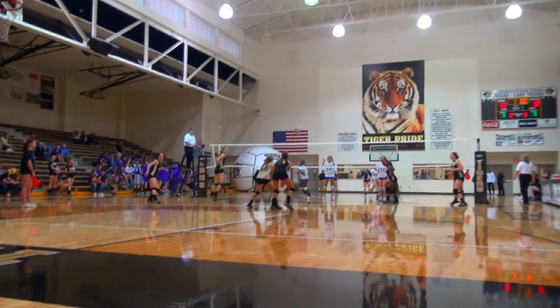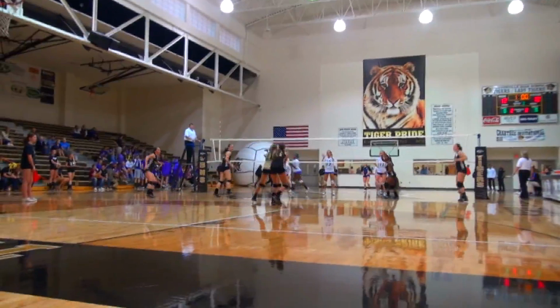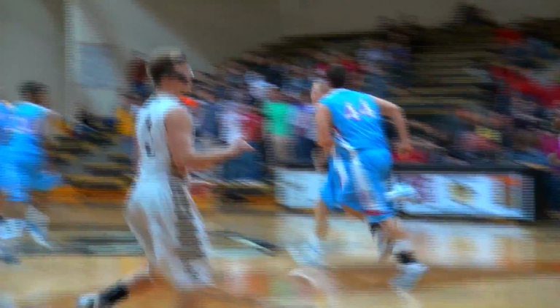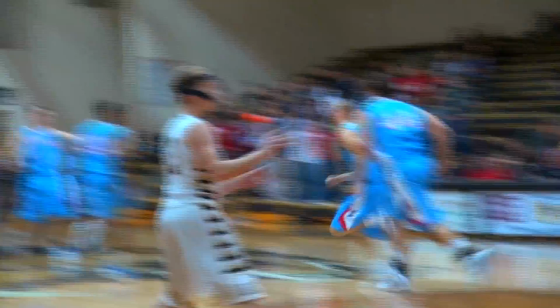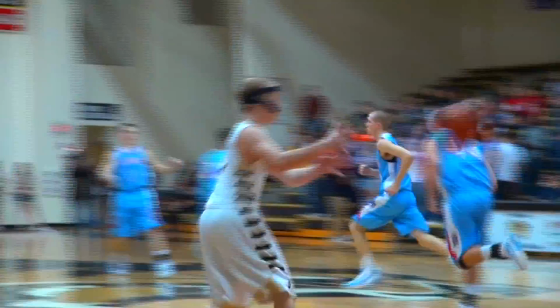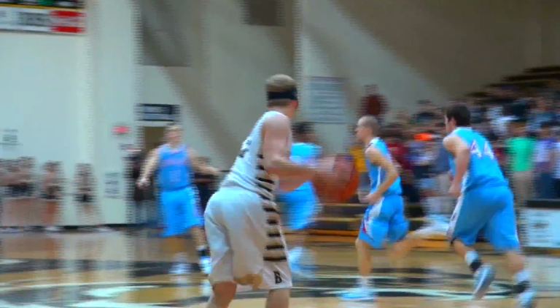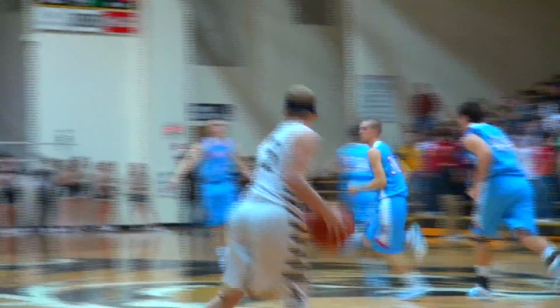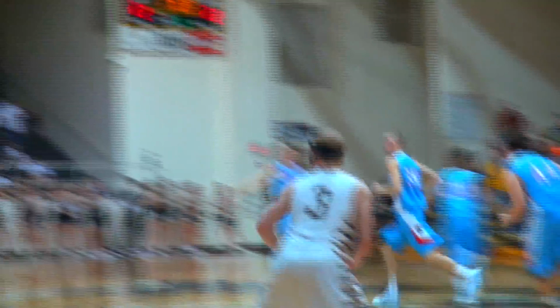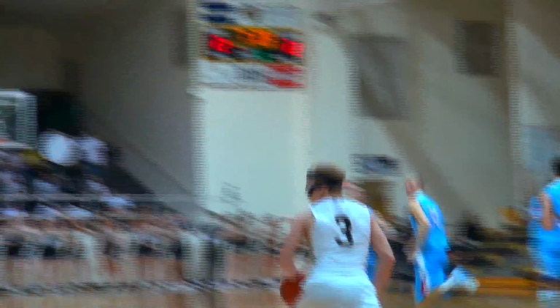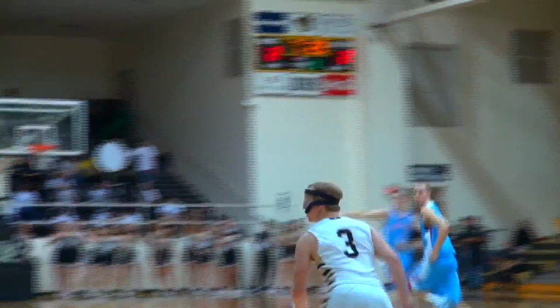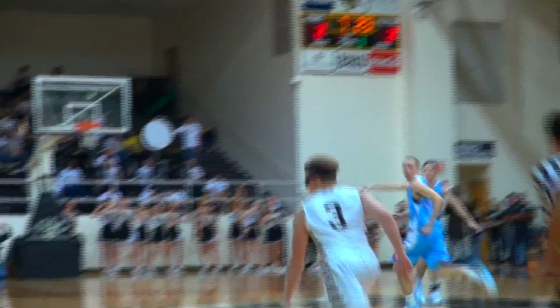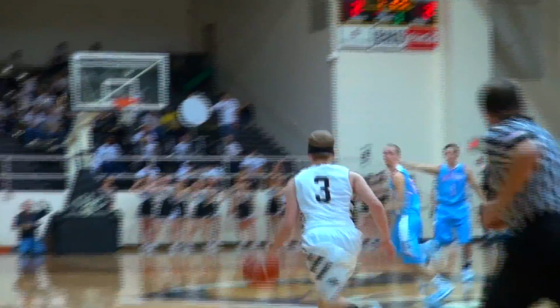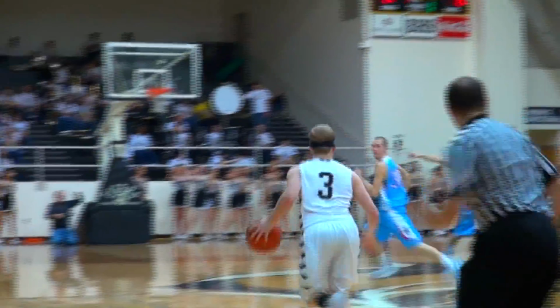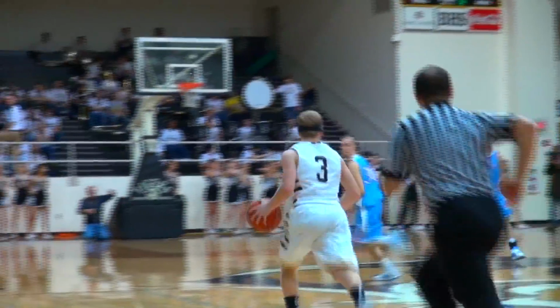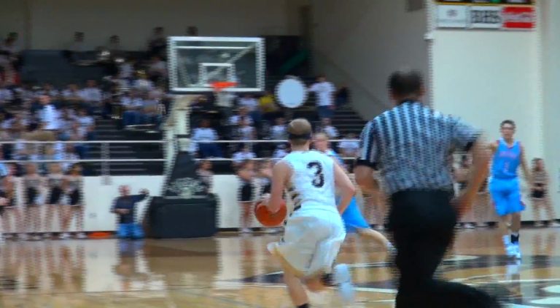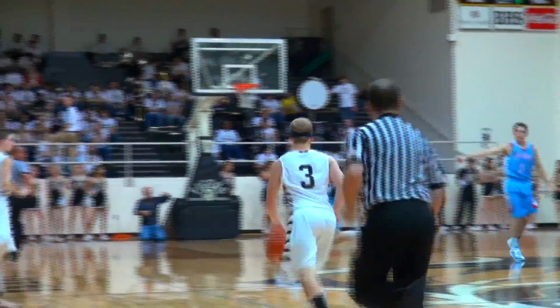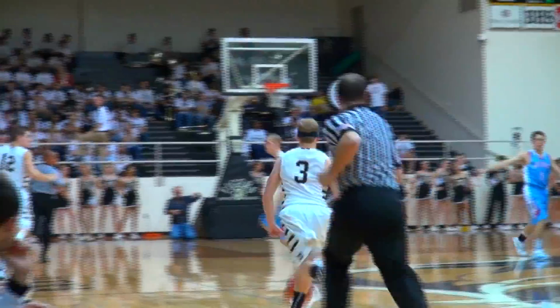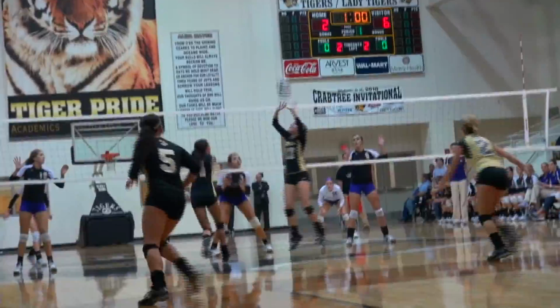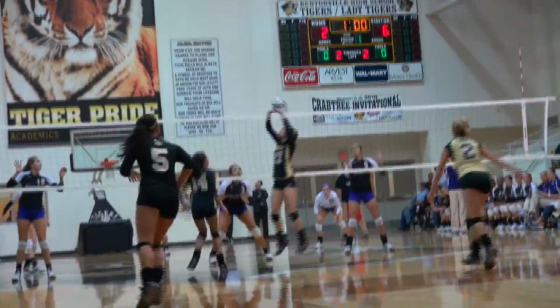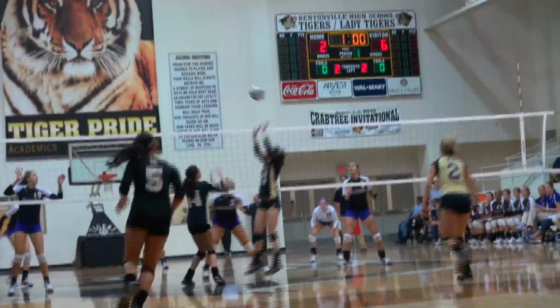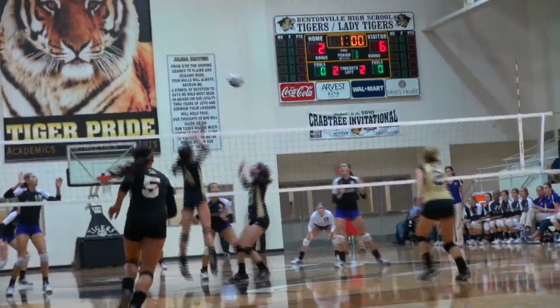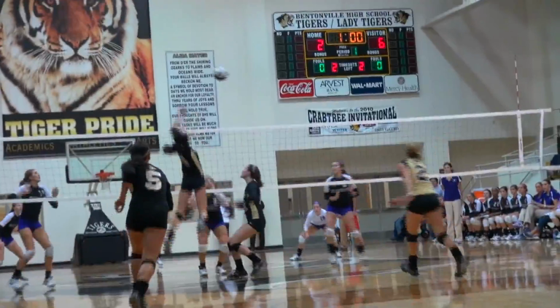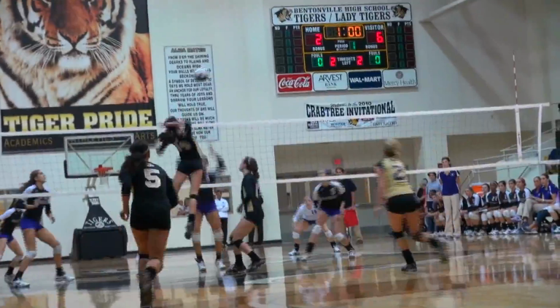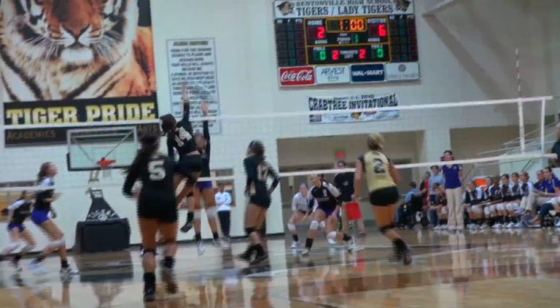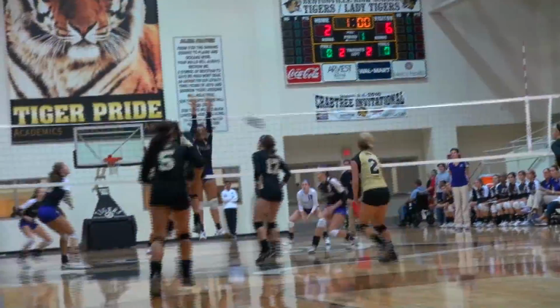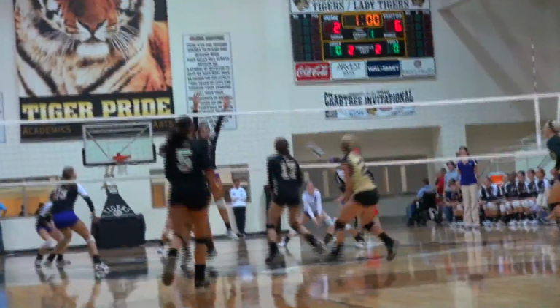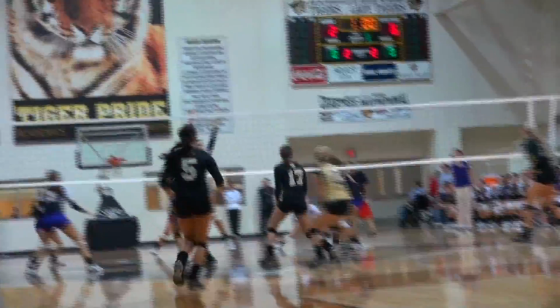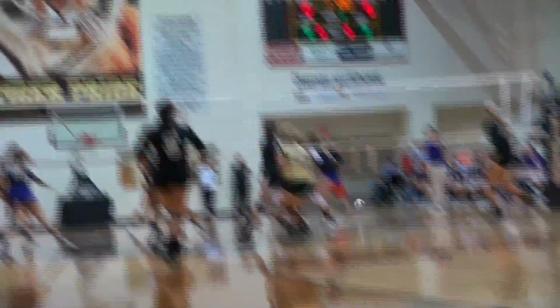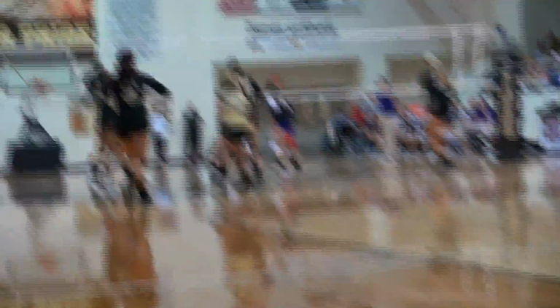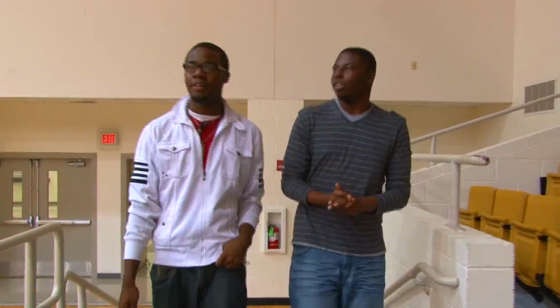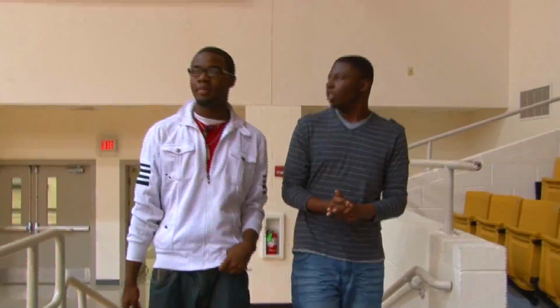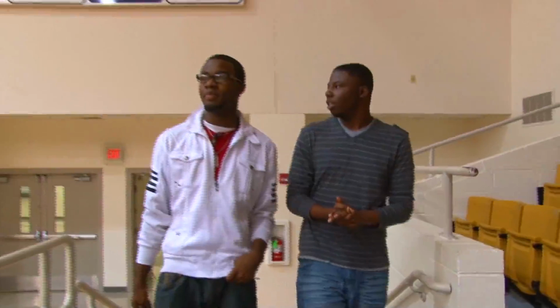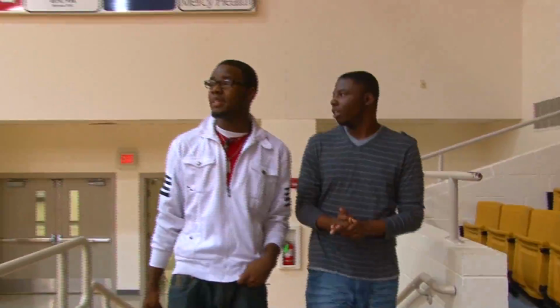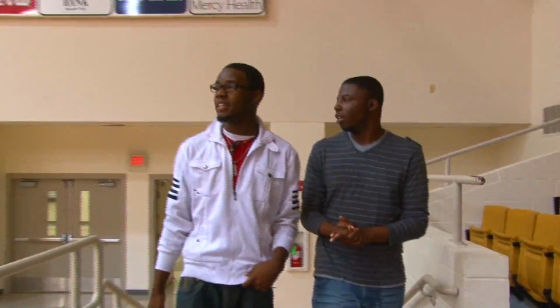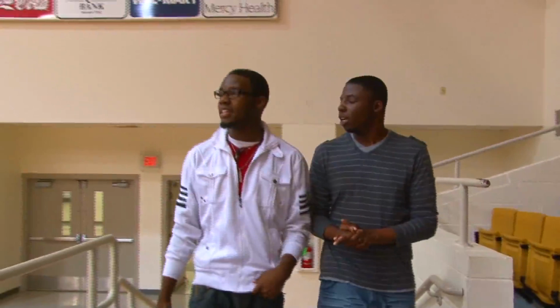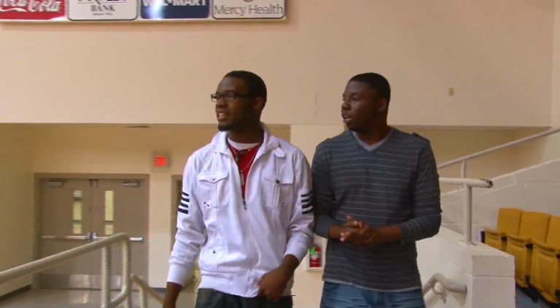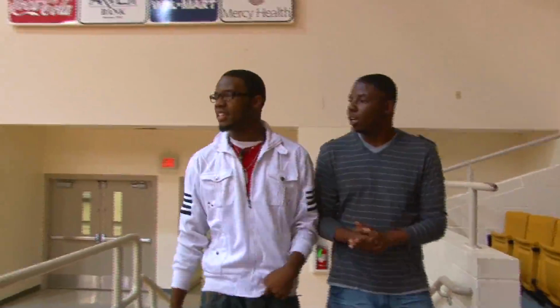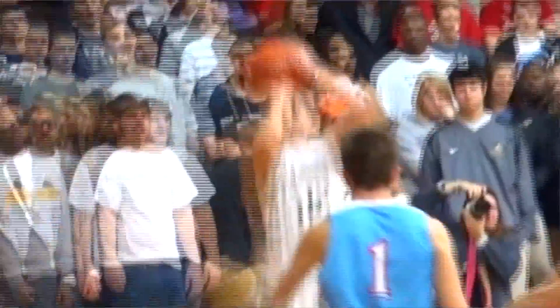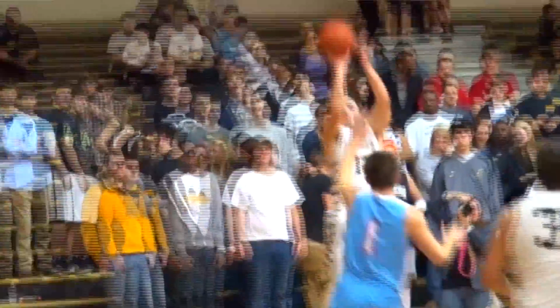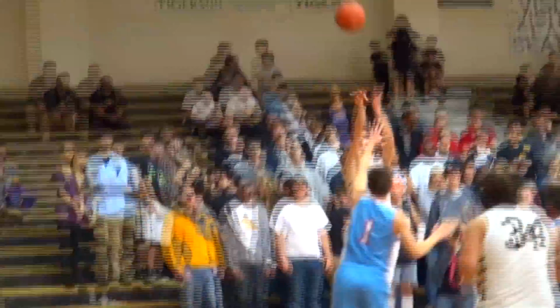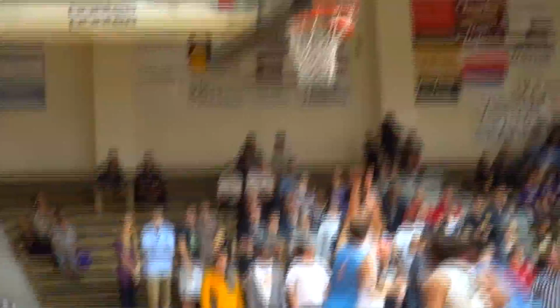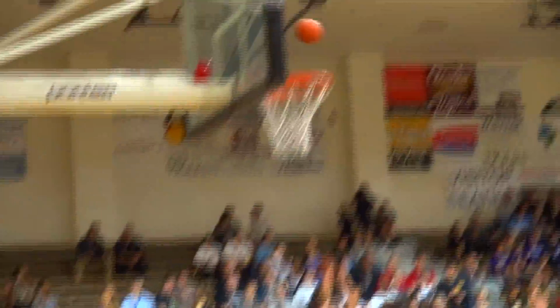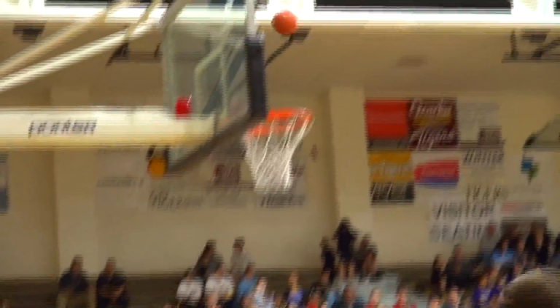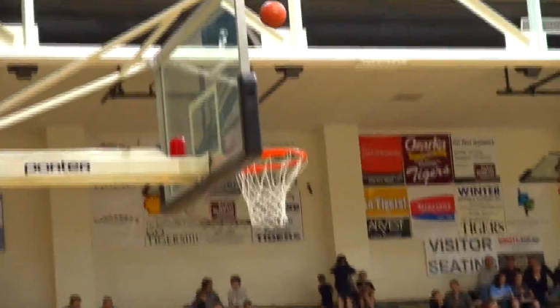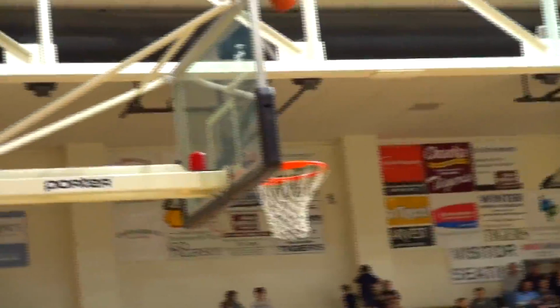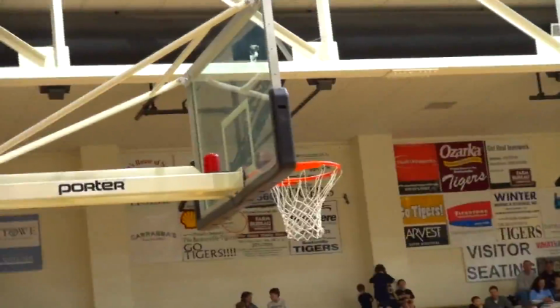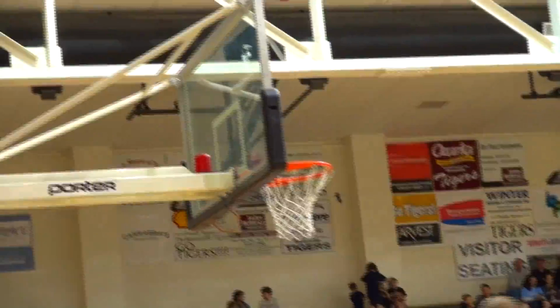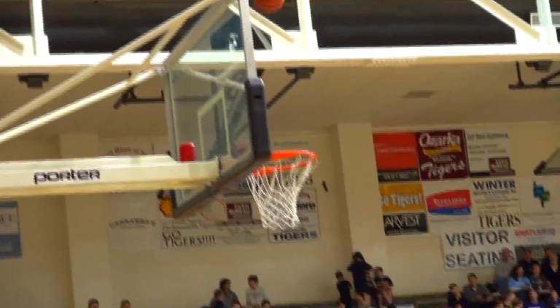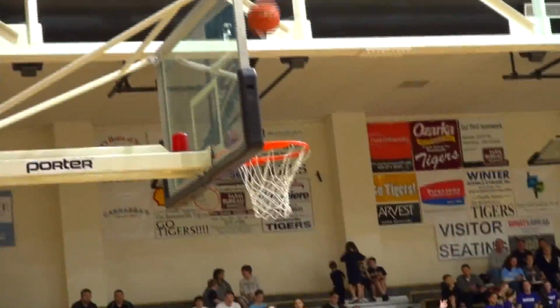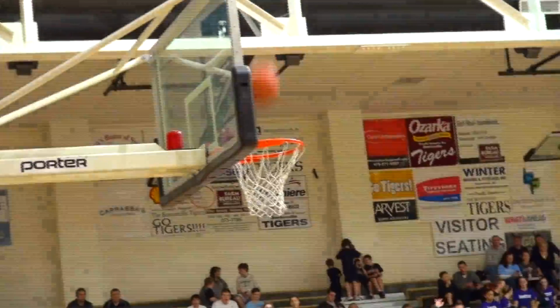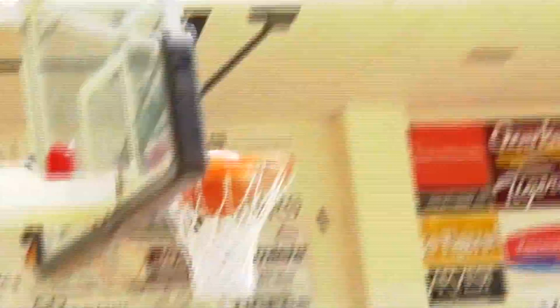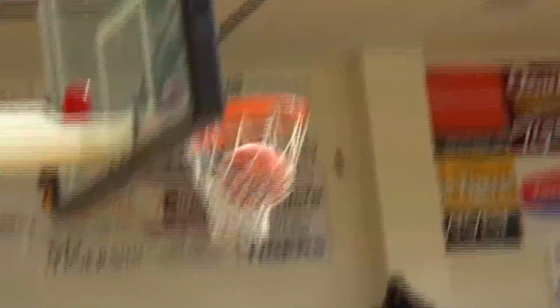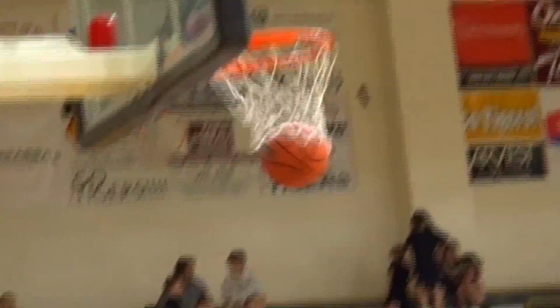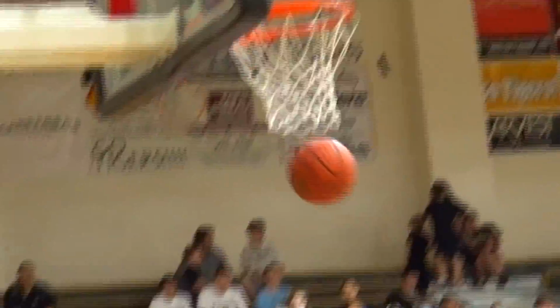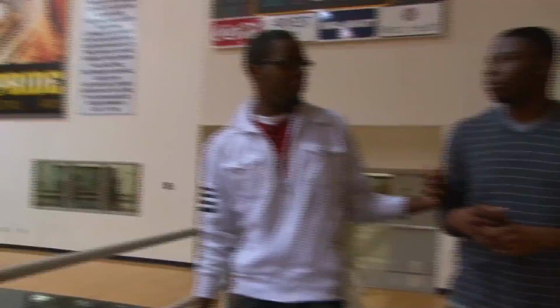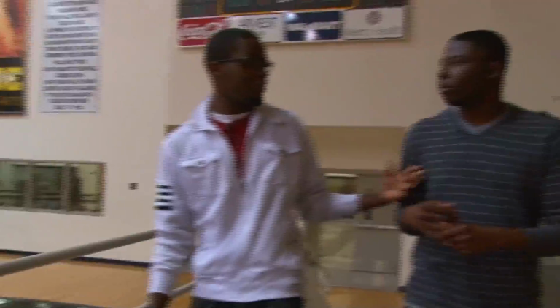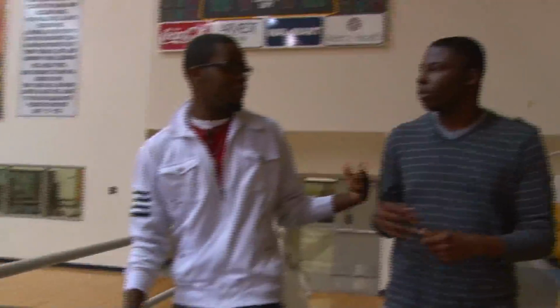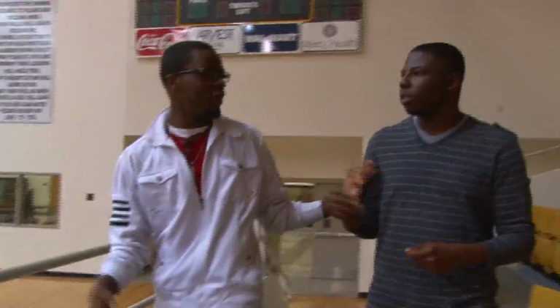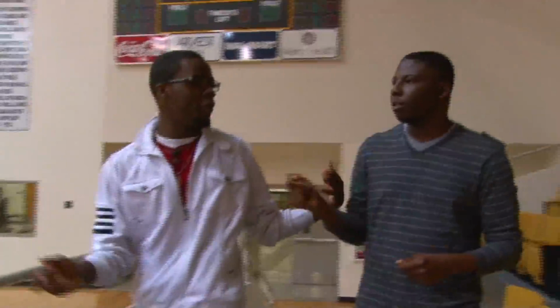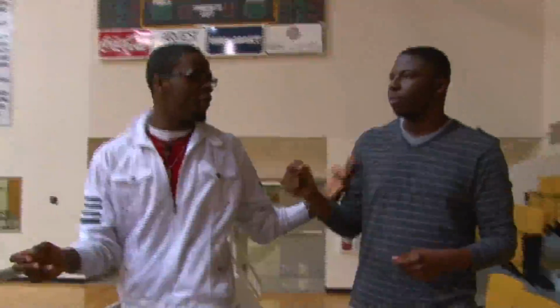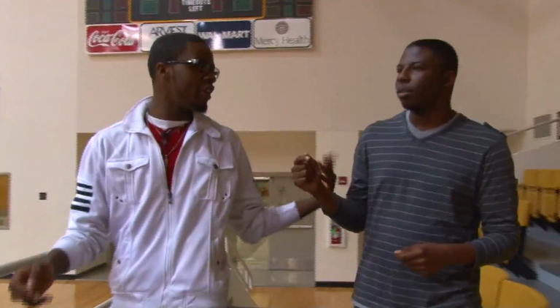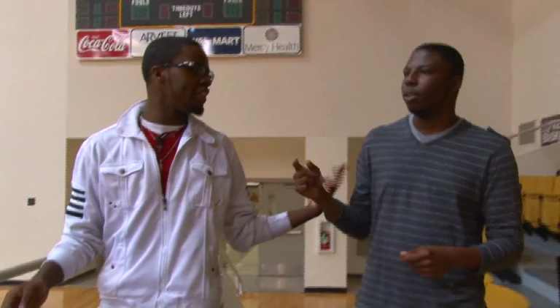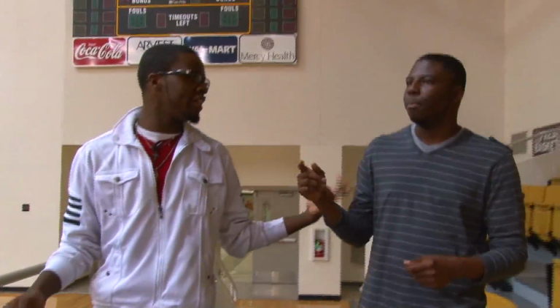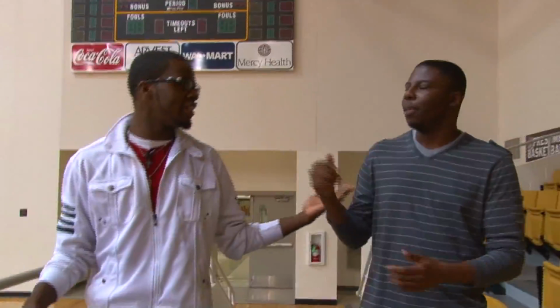So this is the main gym, where as freshmen you will be having PE, basketball practice. And this is also where the big pep rallies are held.